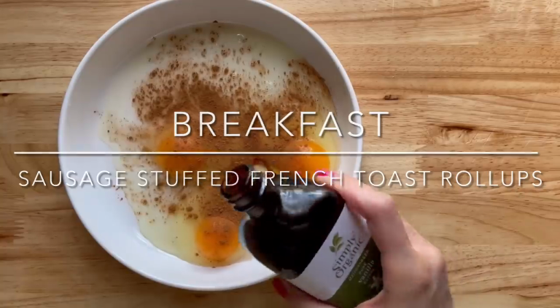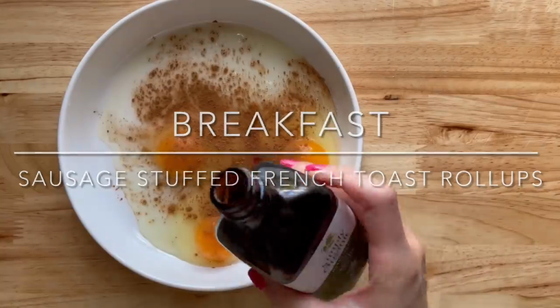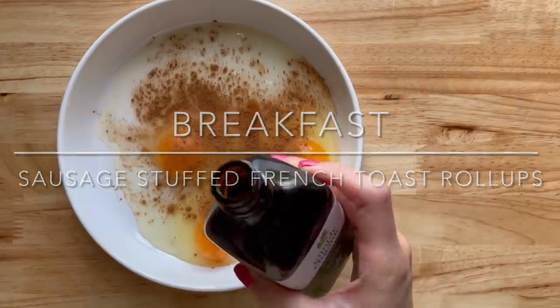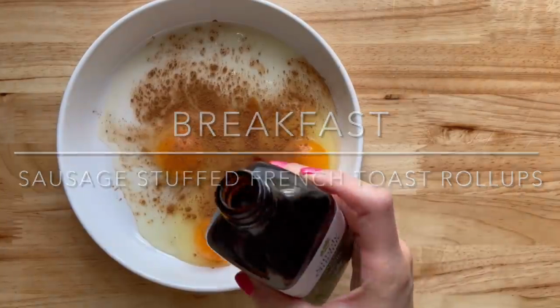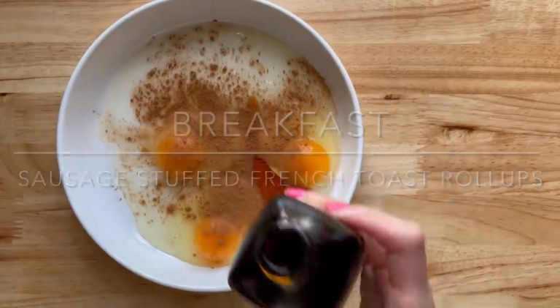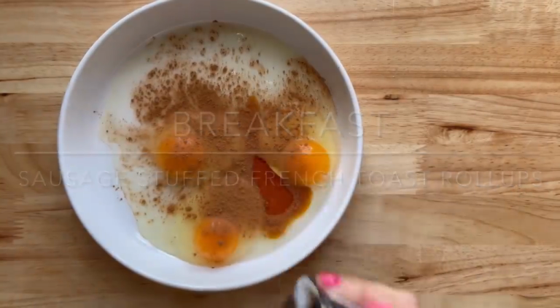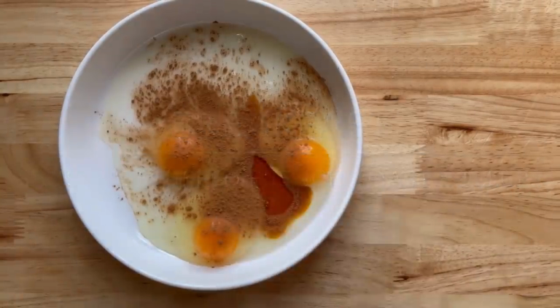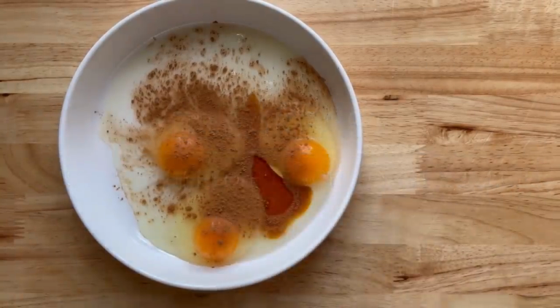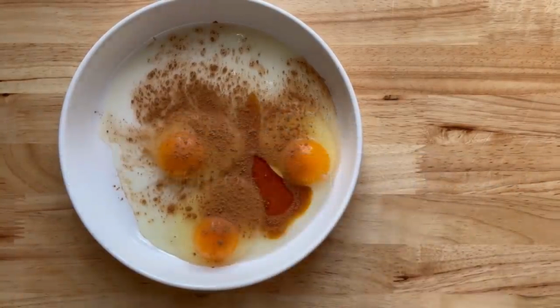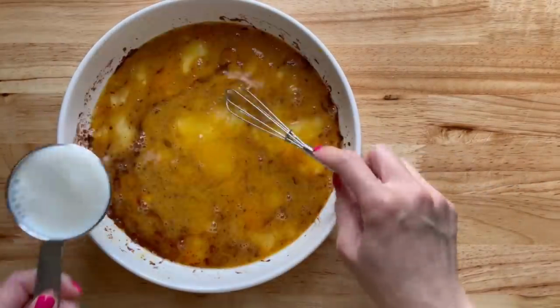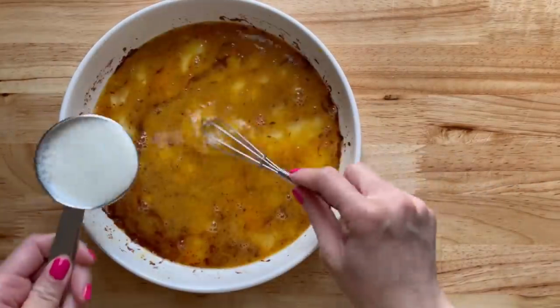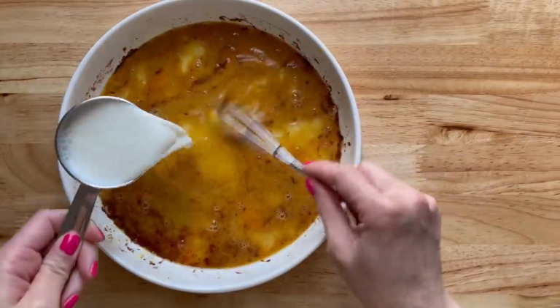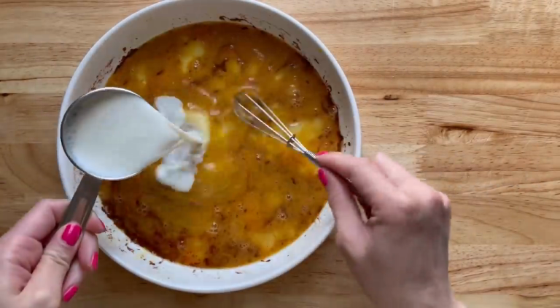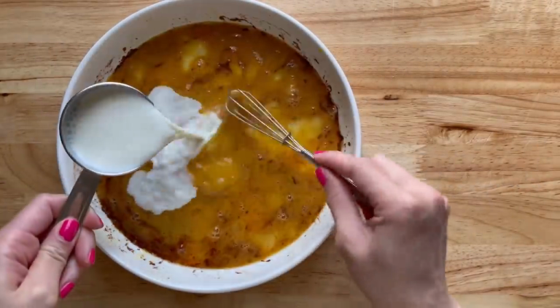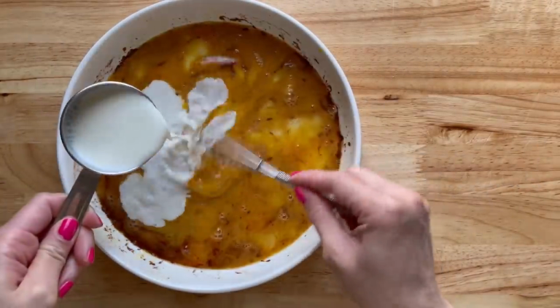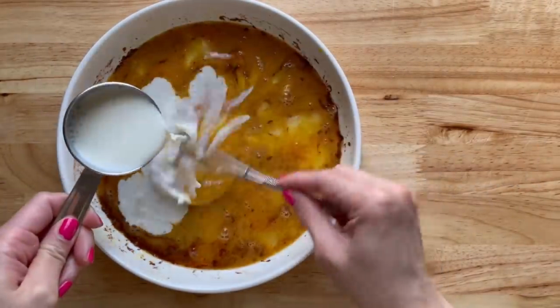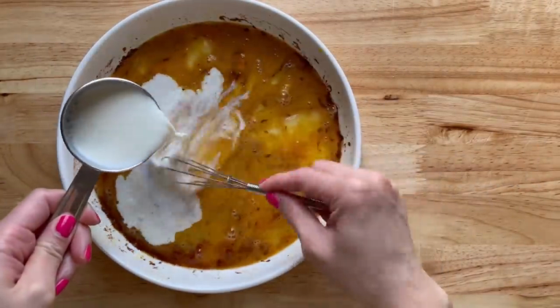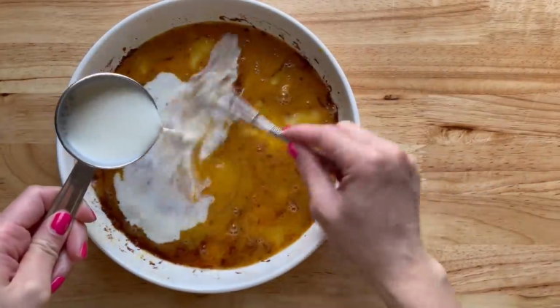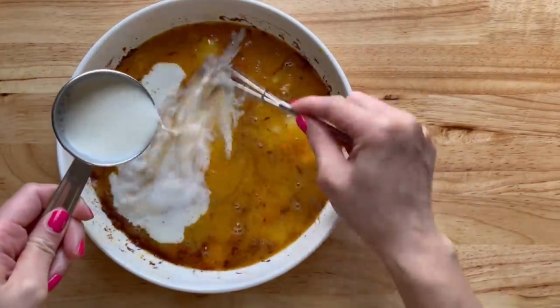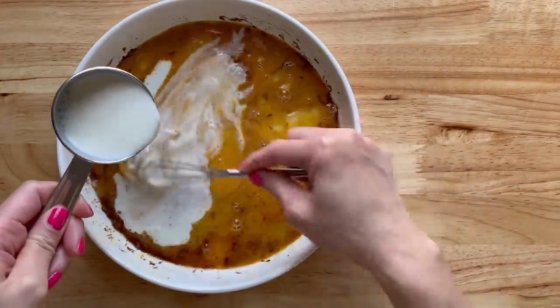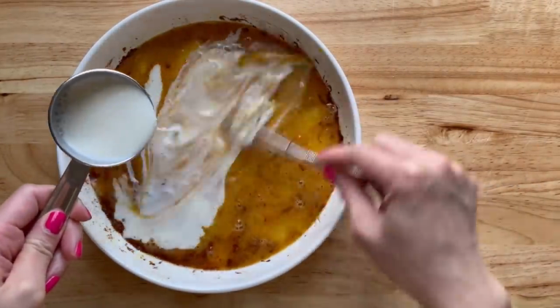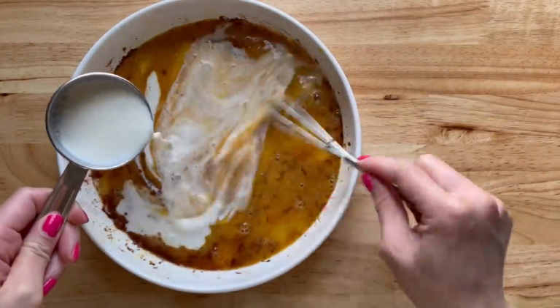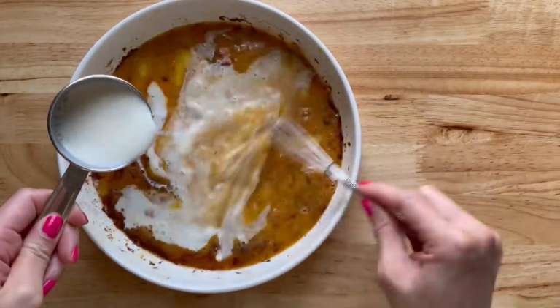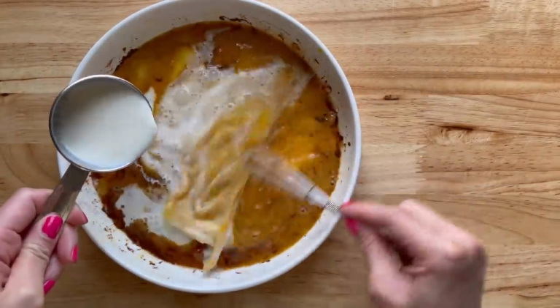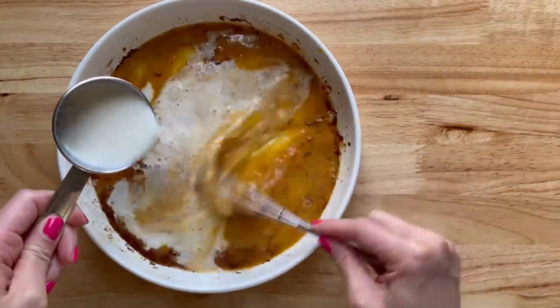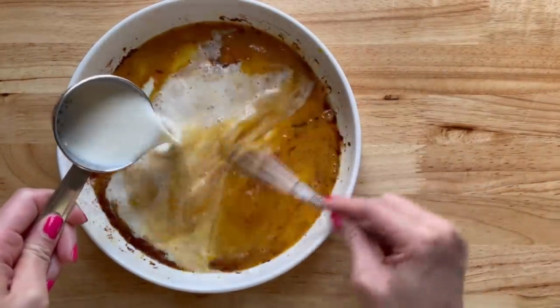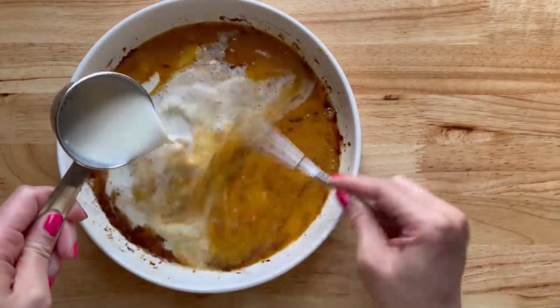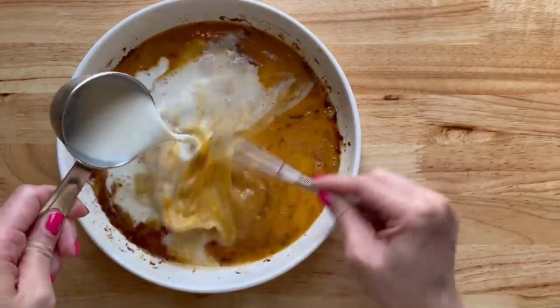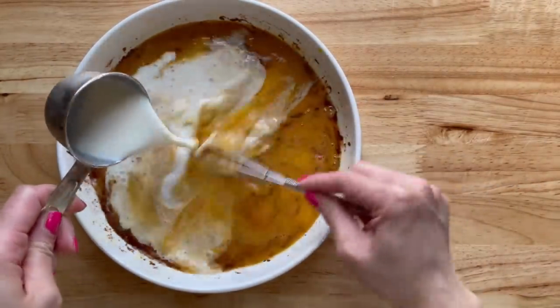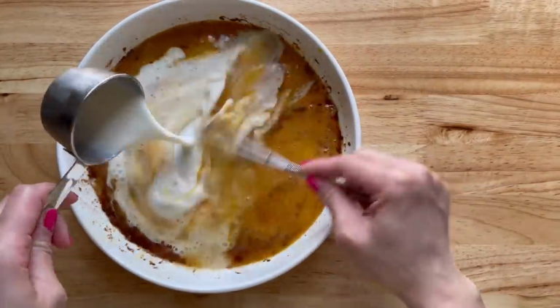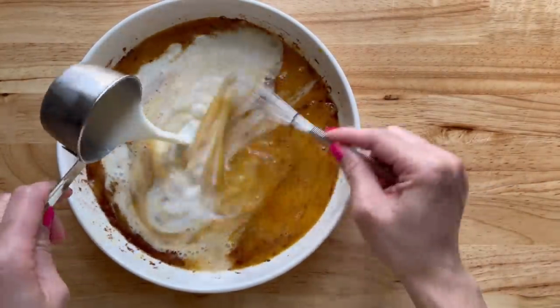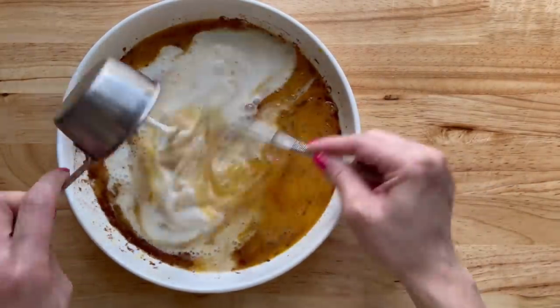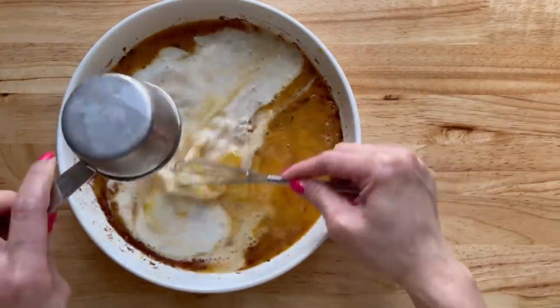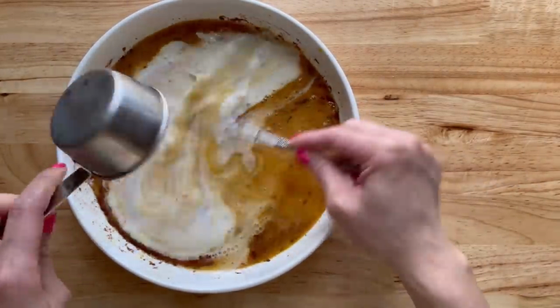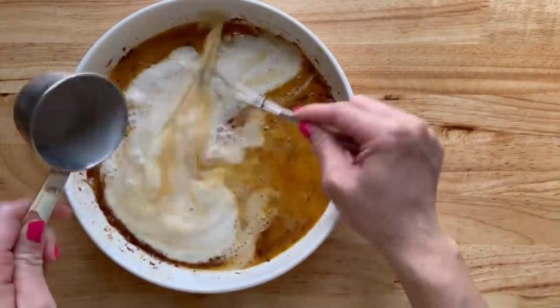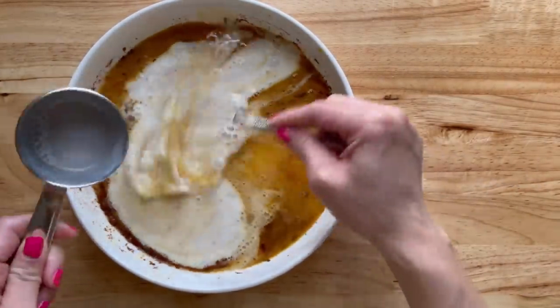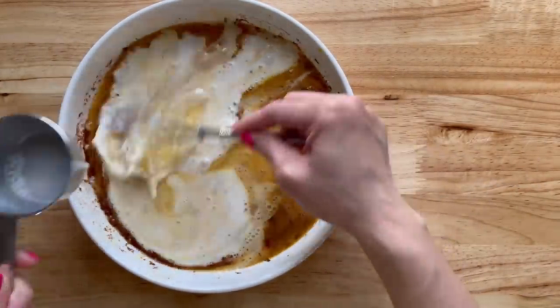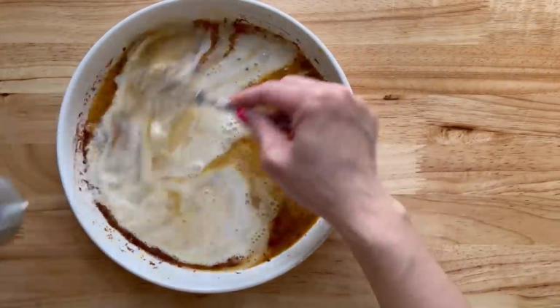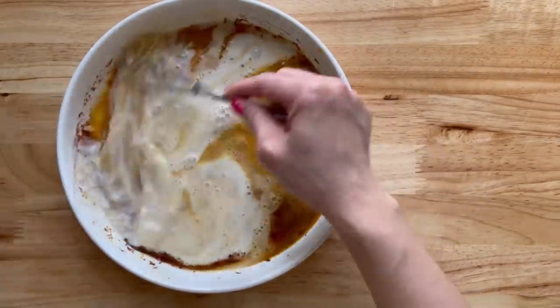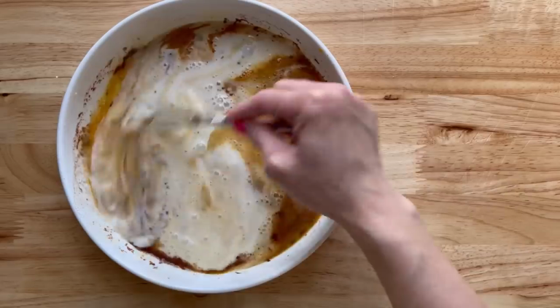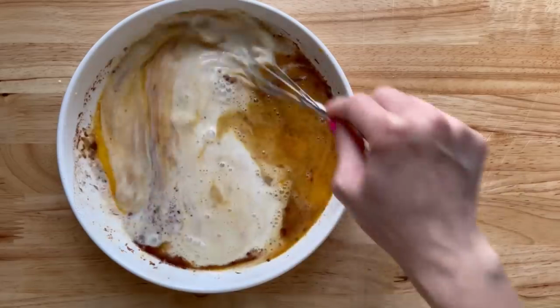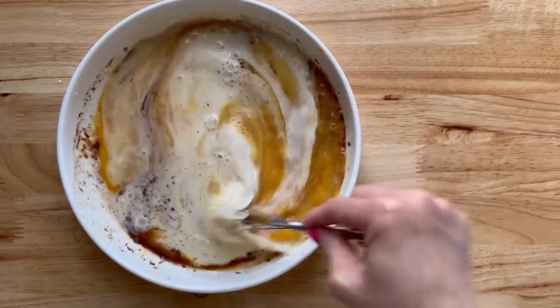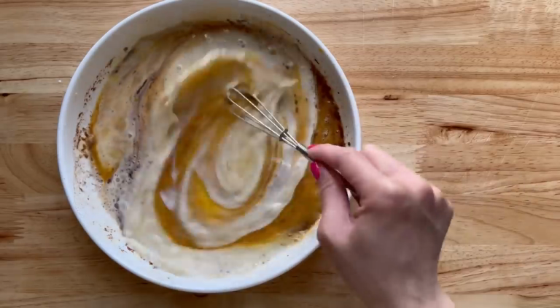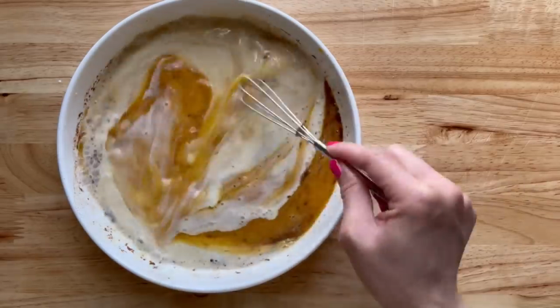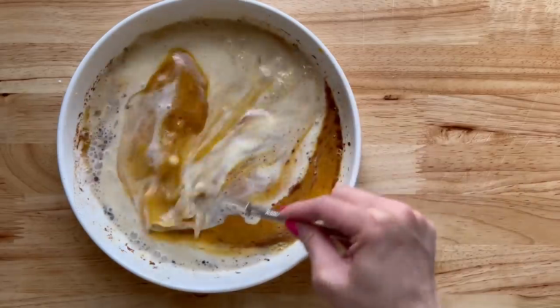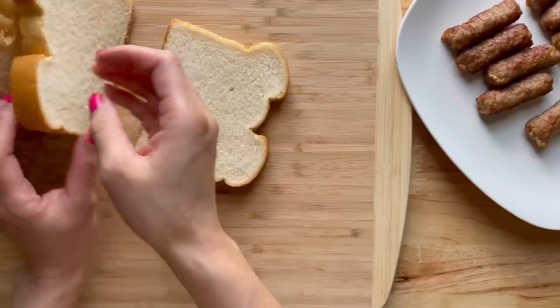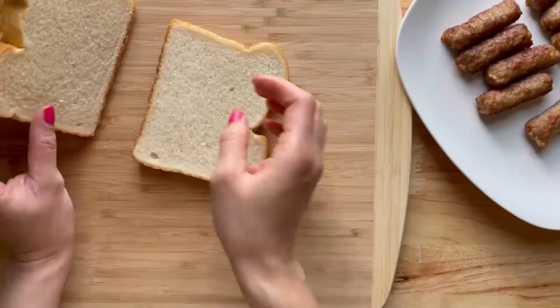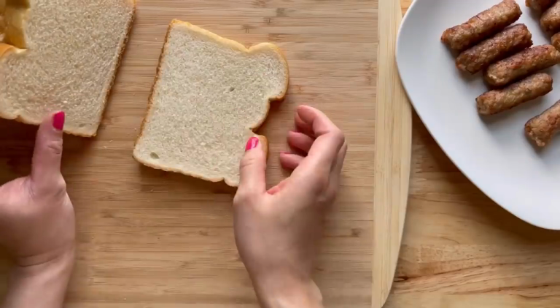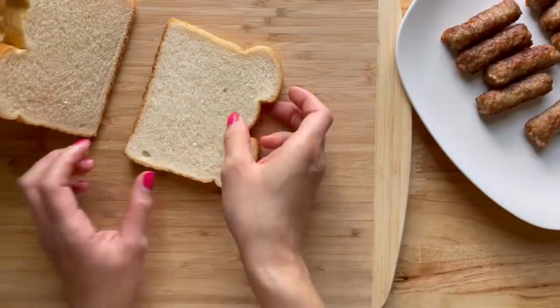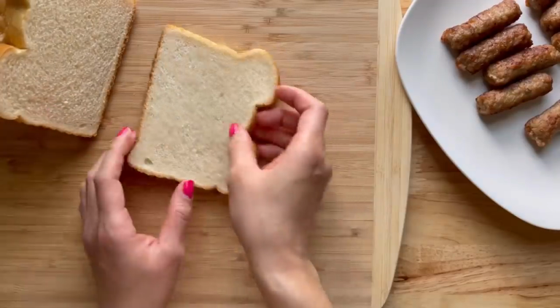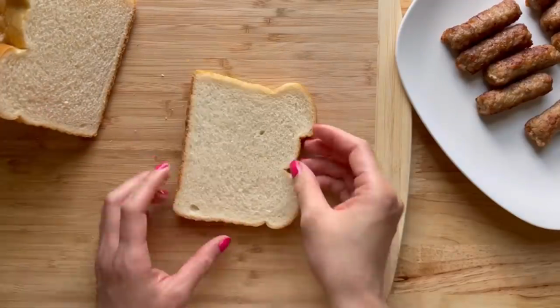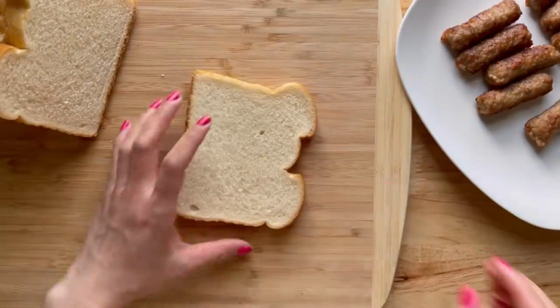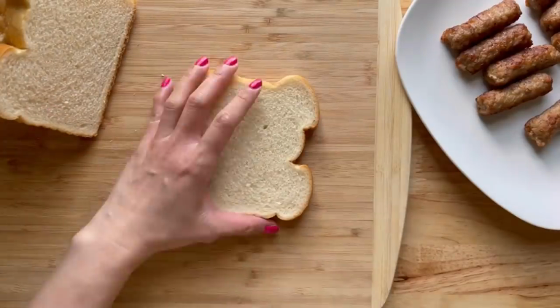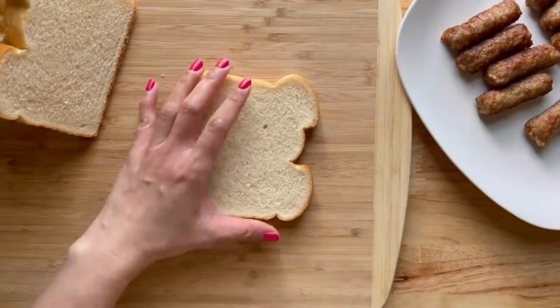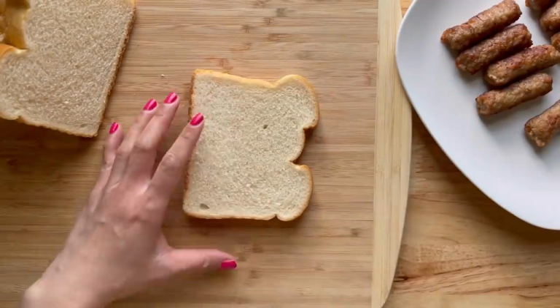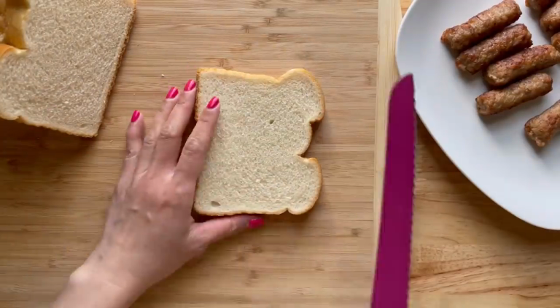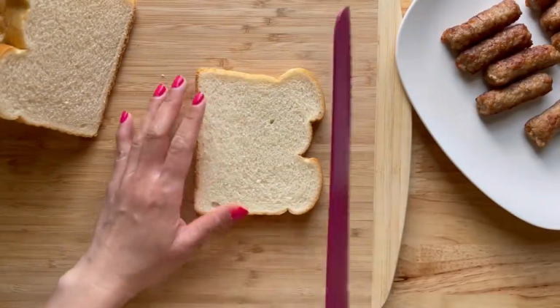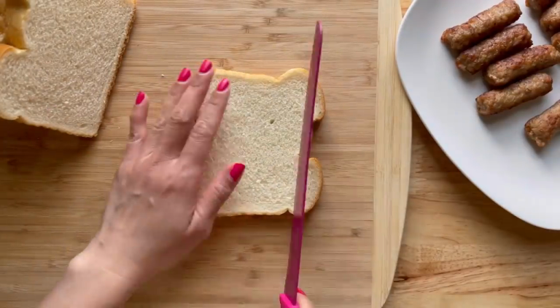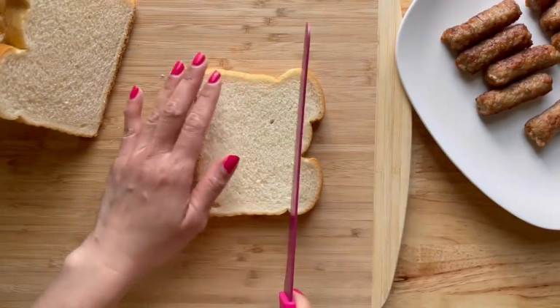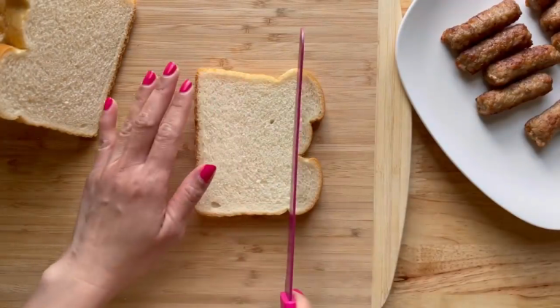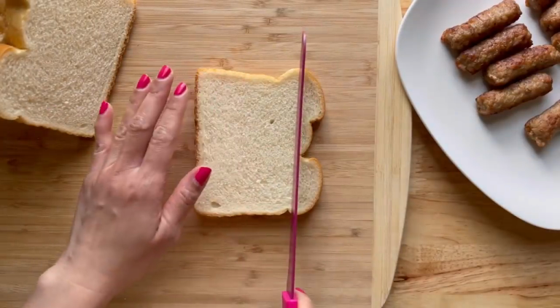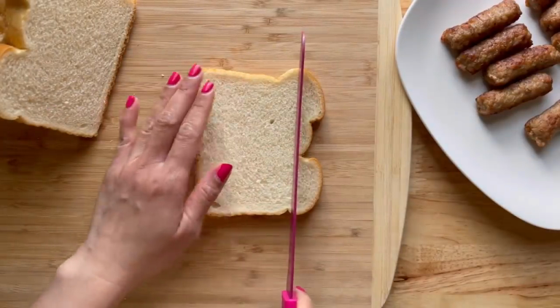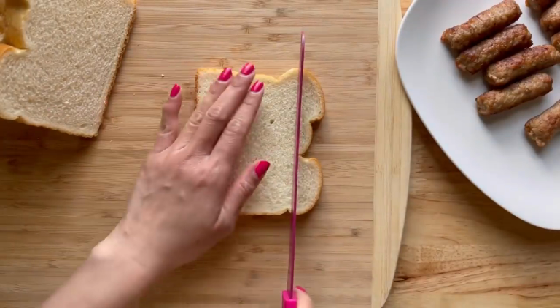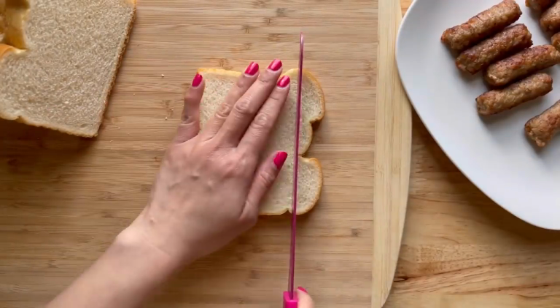Here I have three eggs, some cinnamon, some vanilla extract, and I'm adding some milk while I'm whisking. And I'm just going to put that to the side.